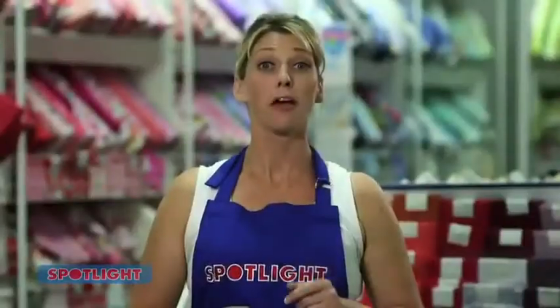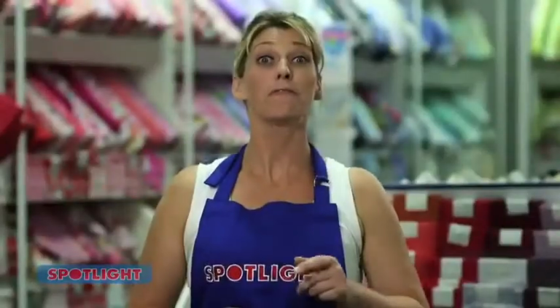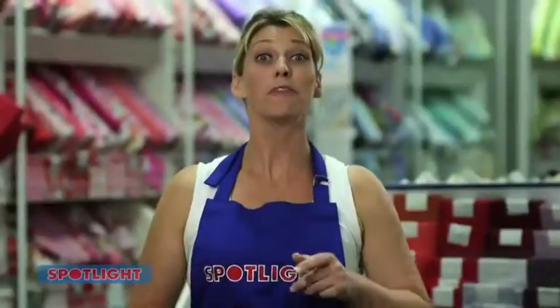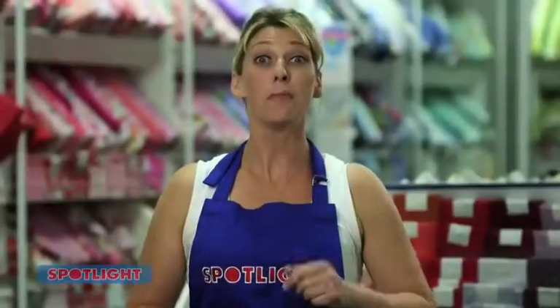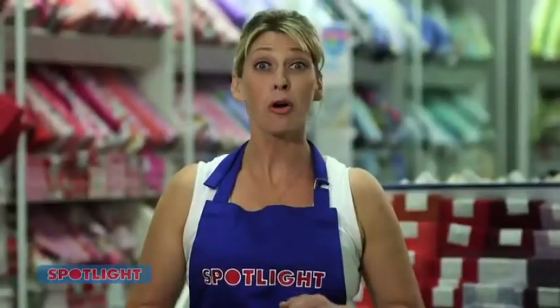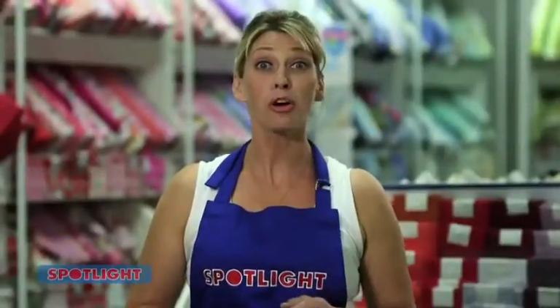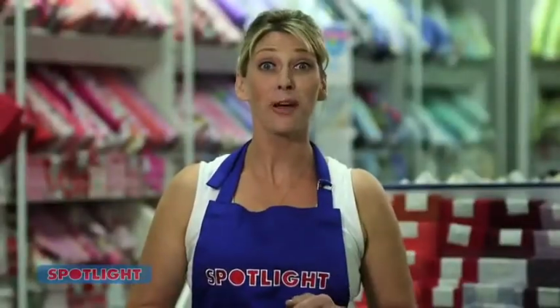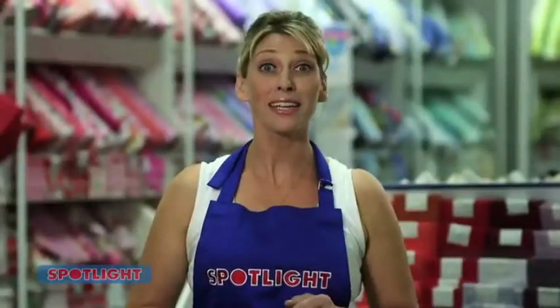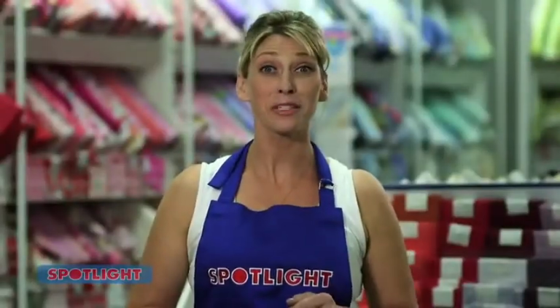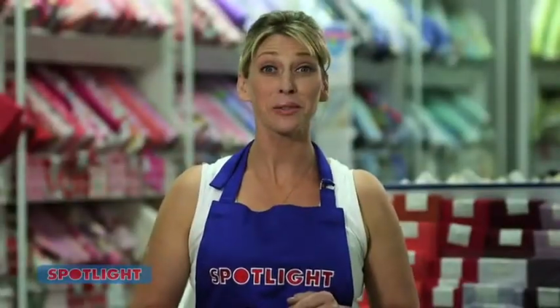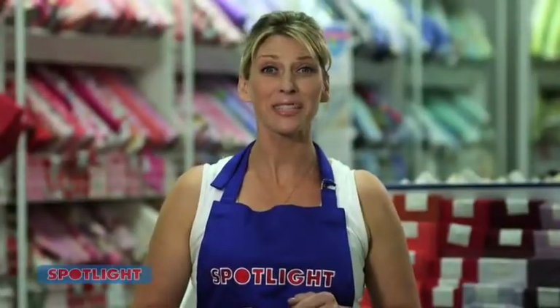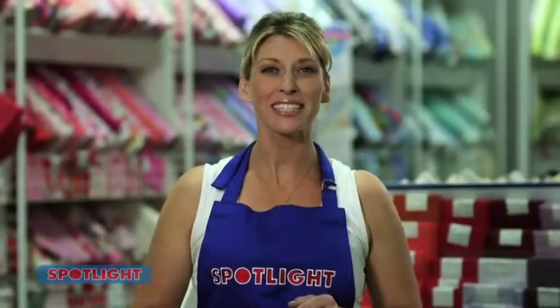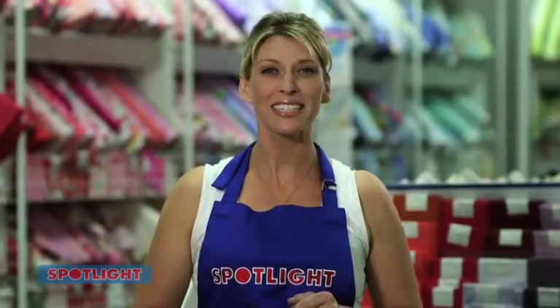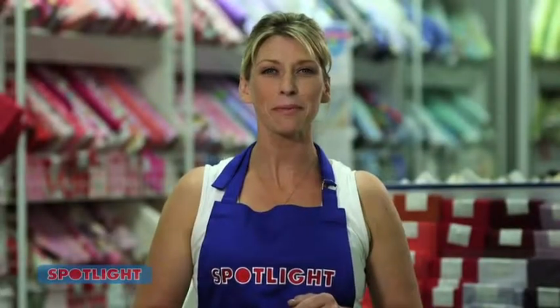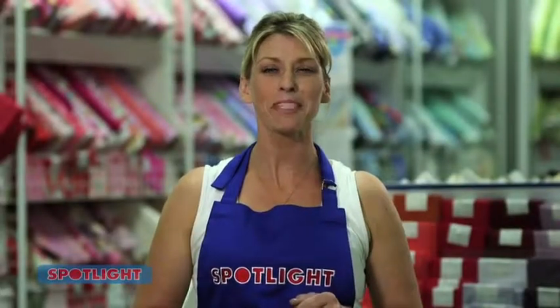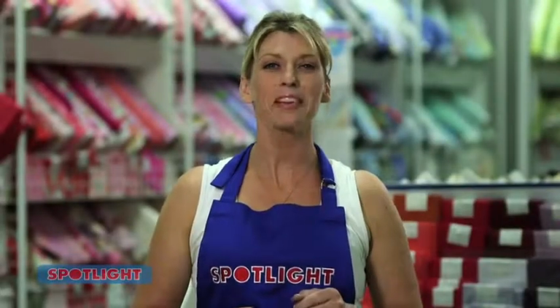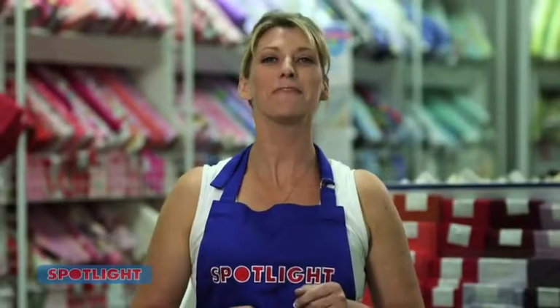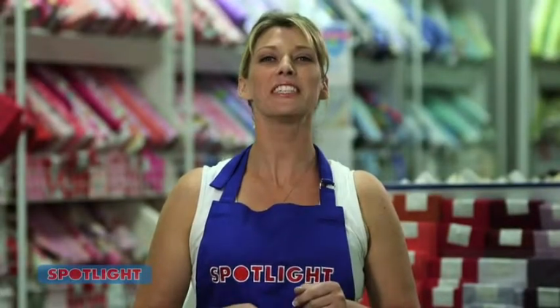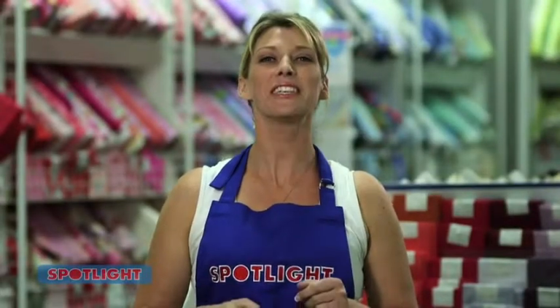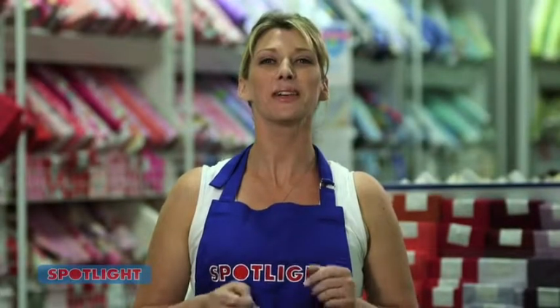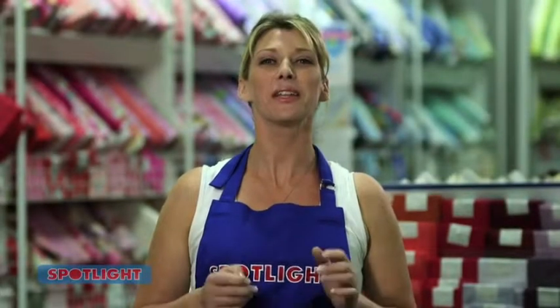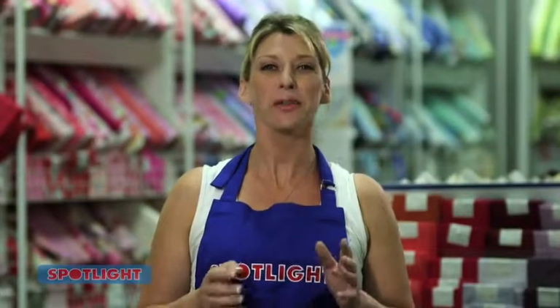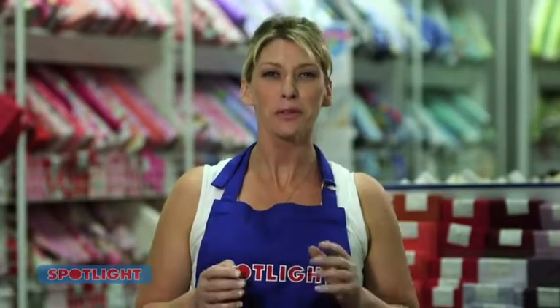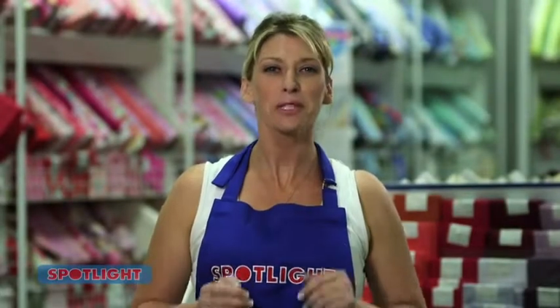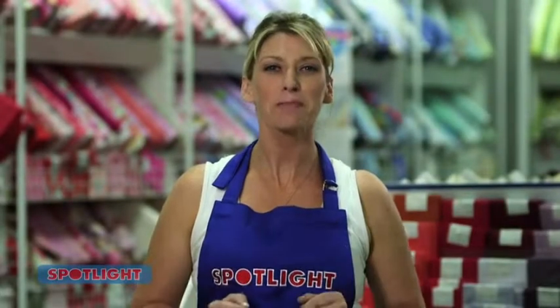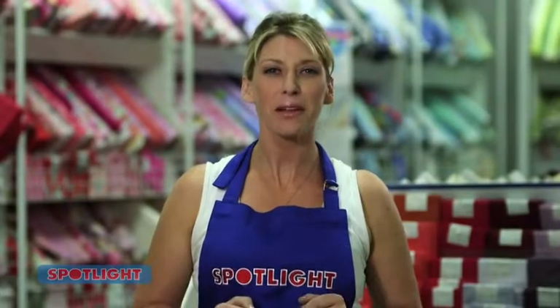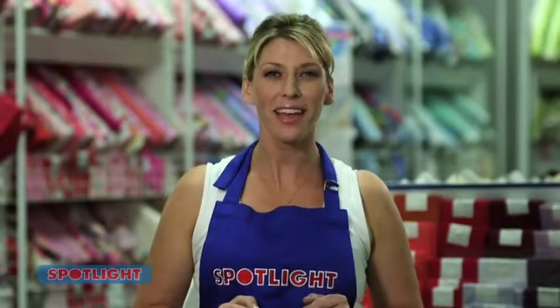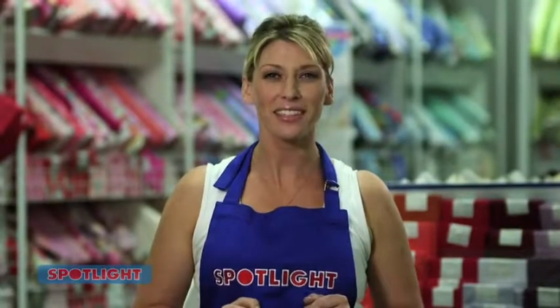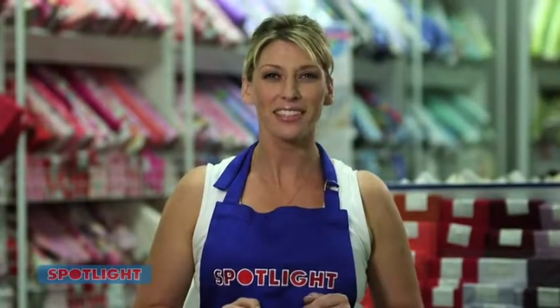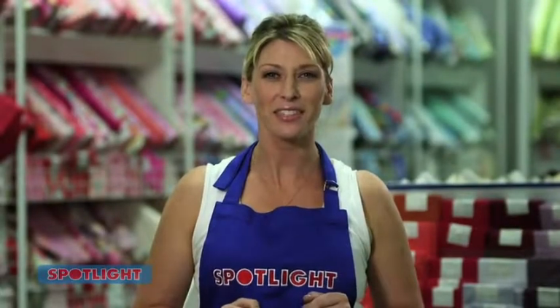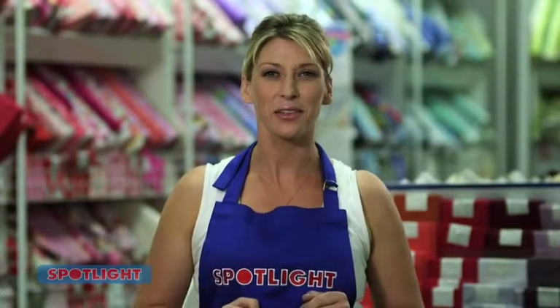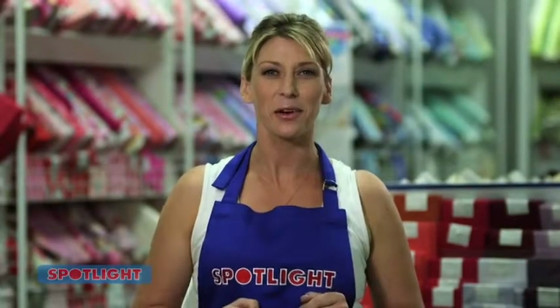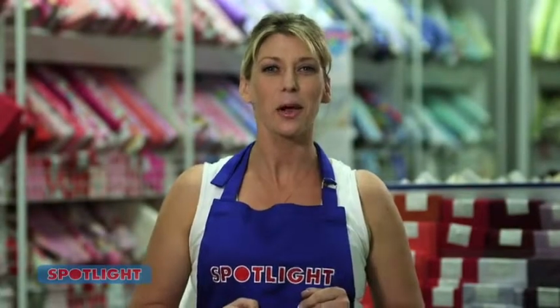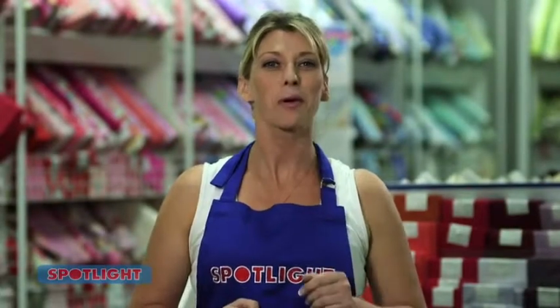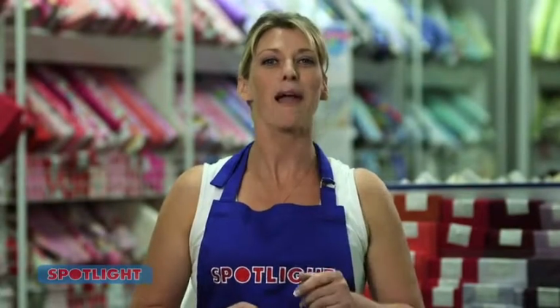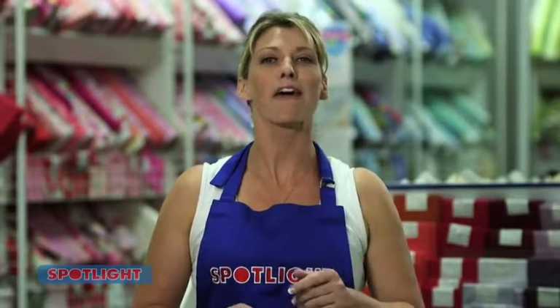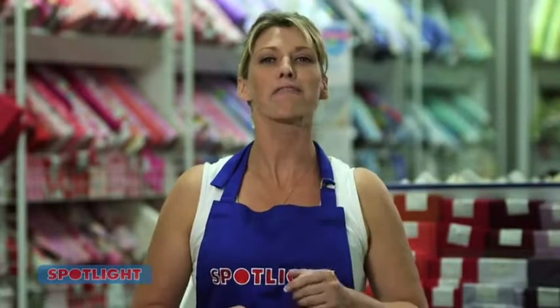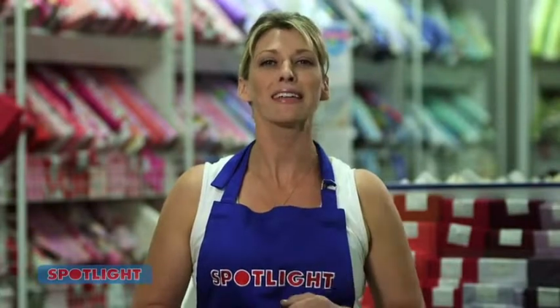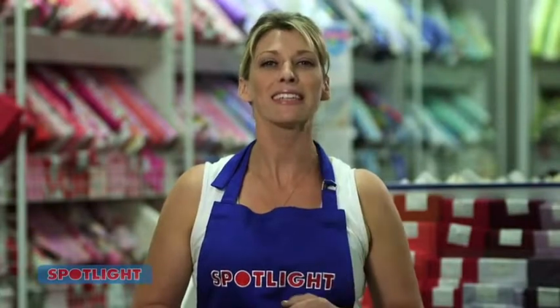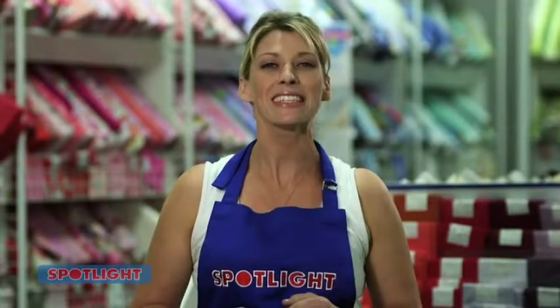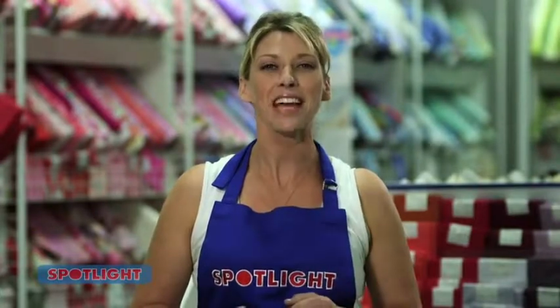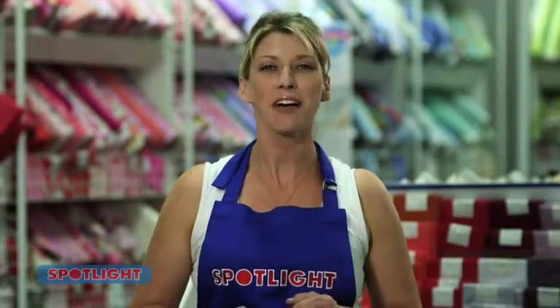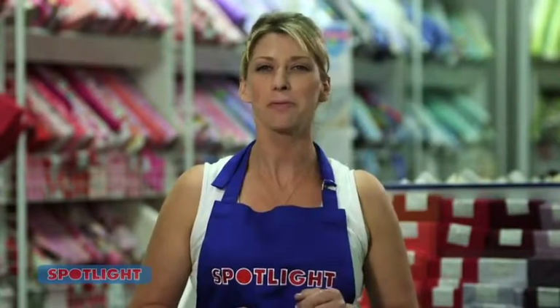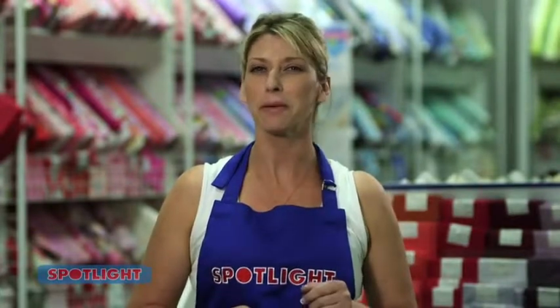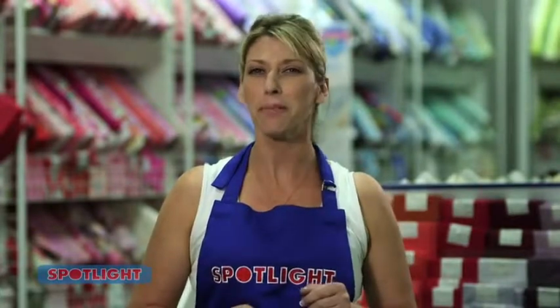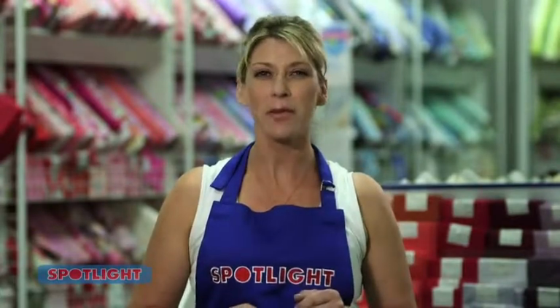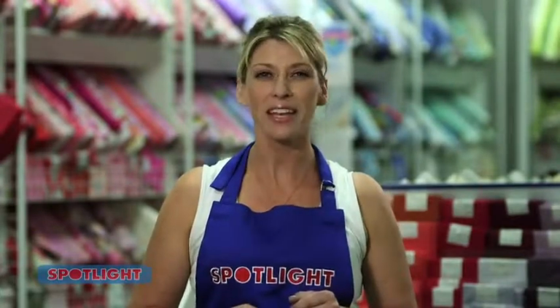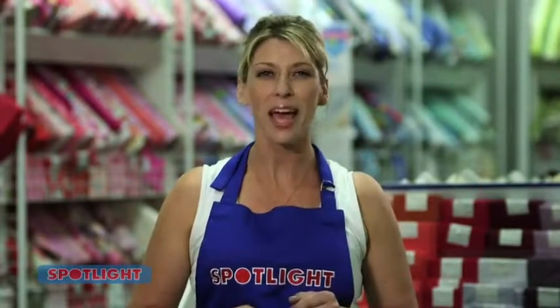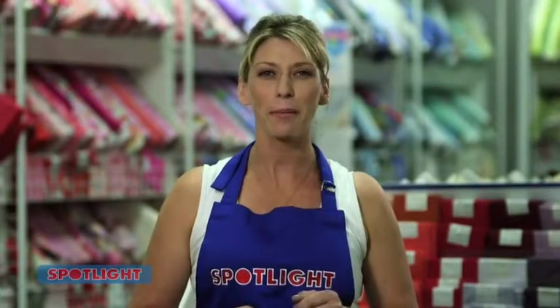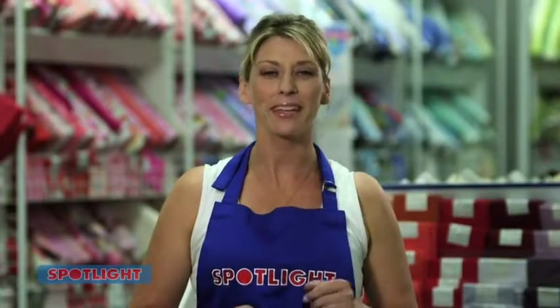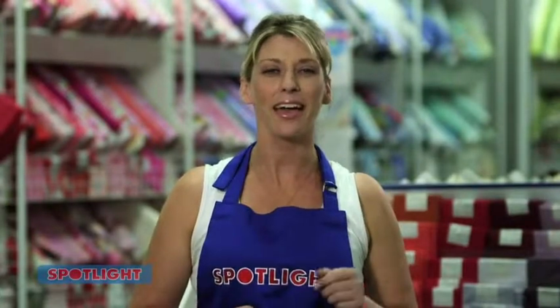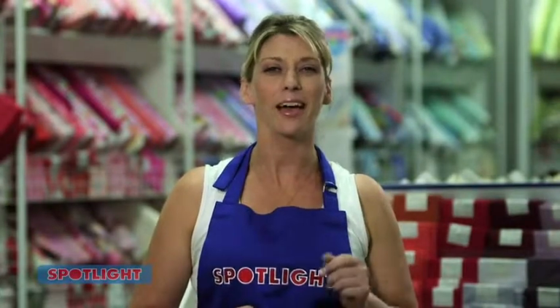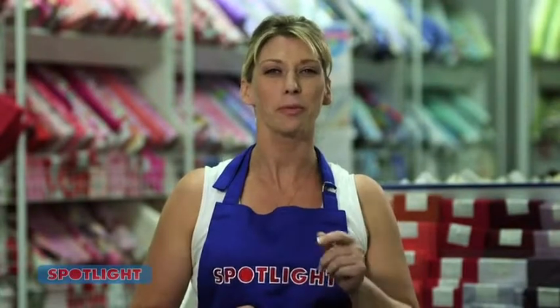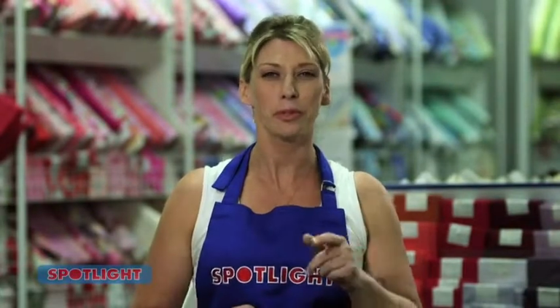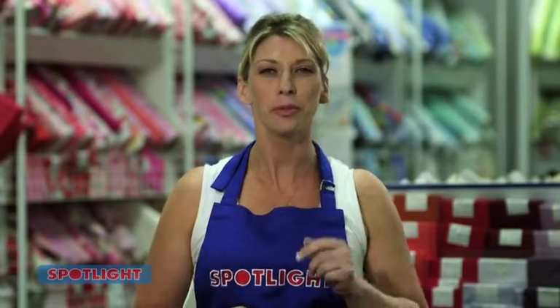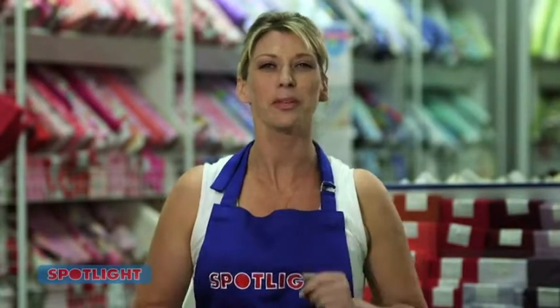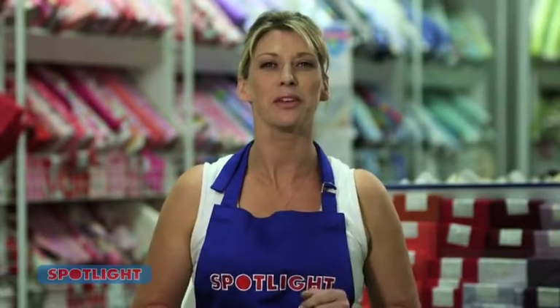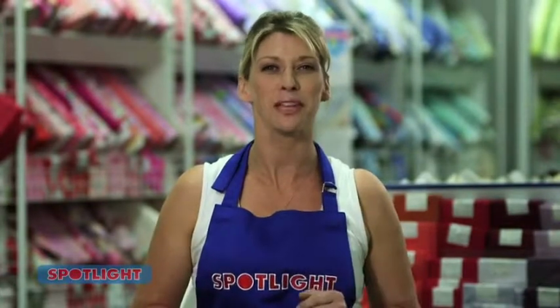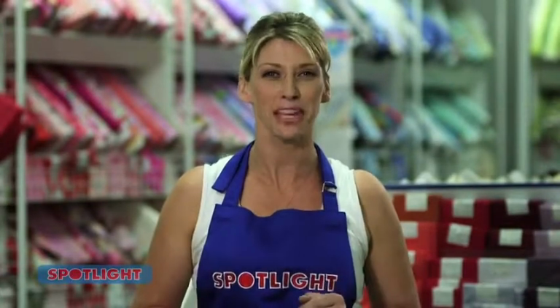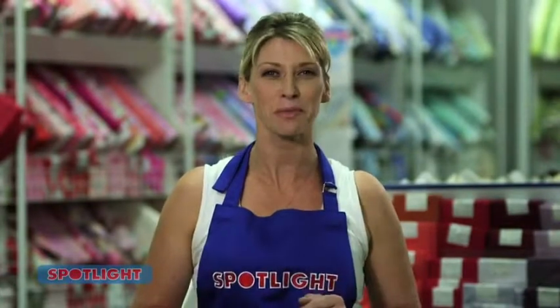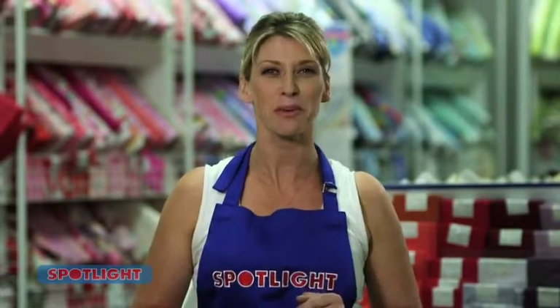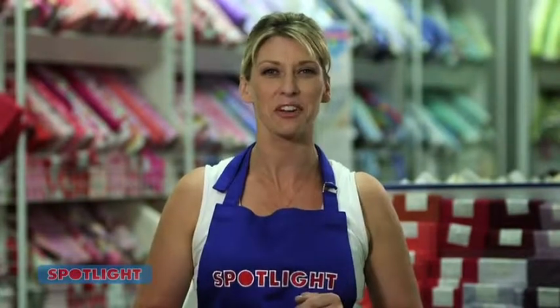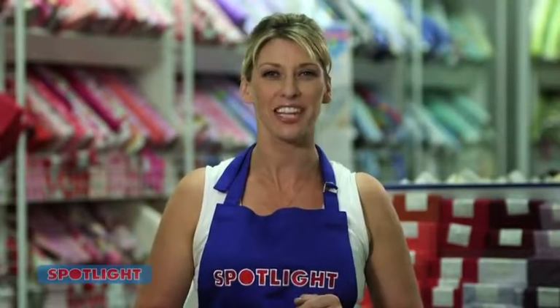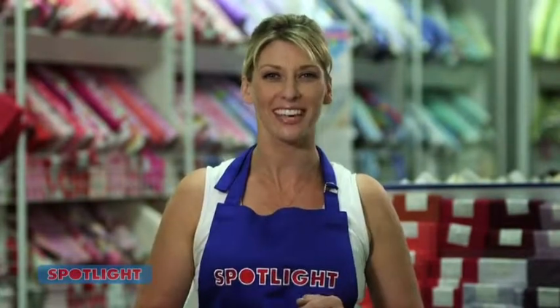For more great tools and tips, visit your local Spotlight store, where our friendly staff will be more than happy to help you with your next project.